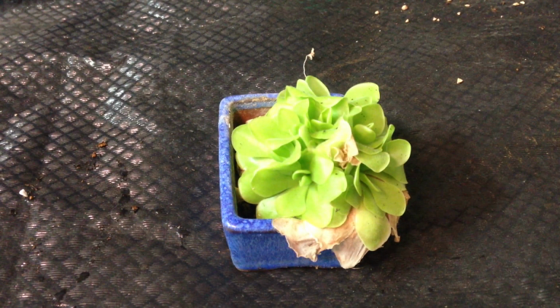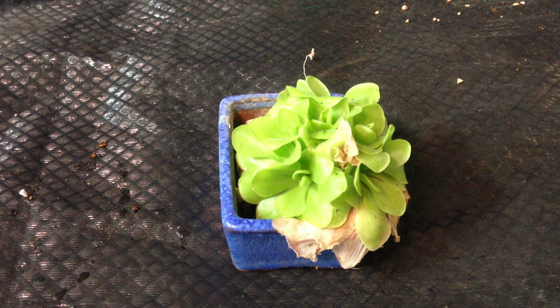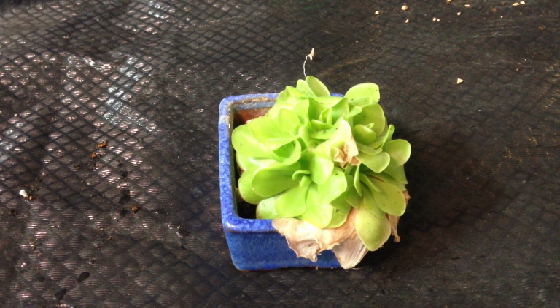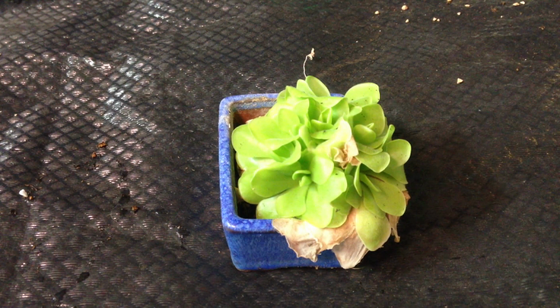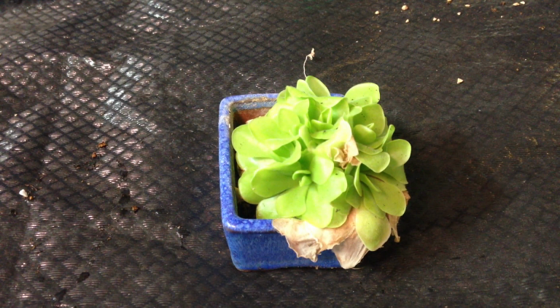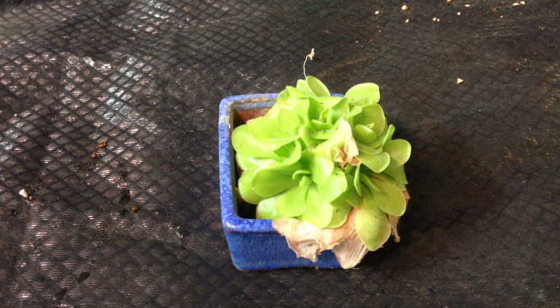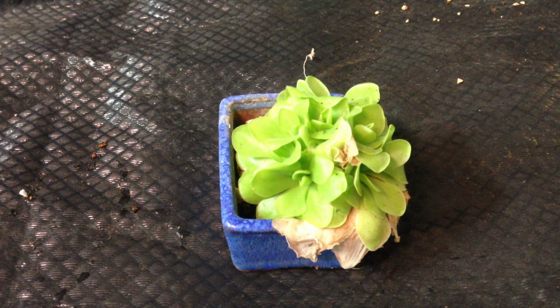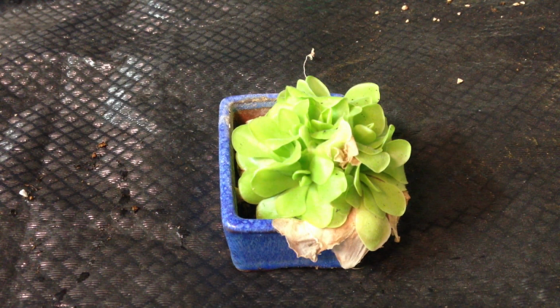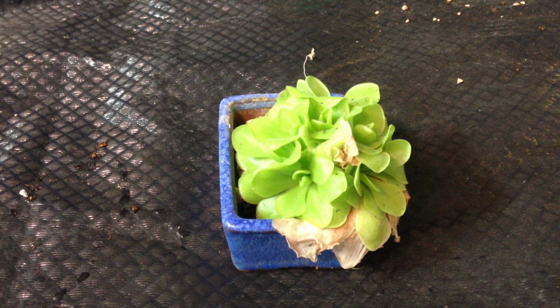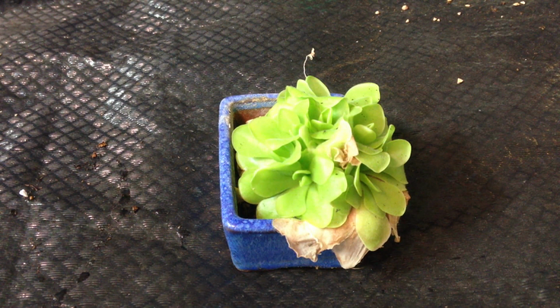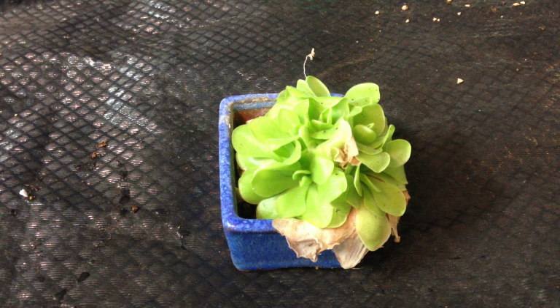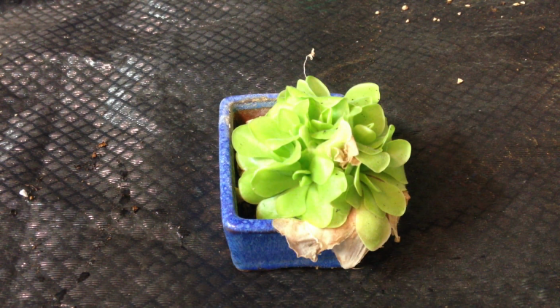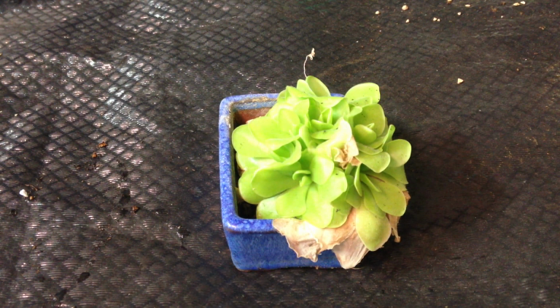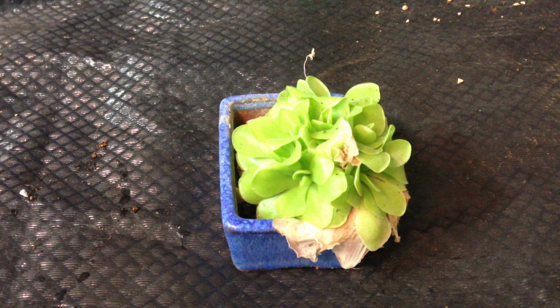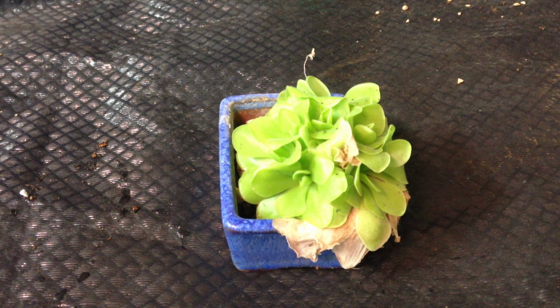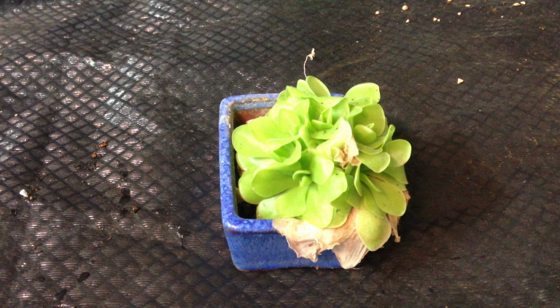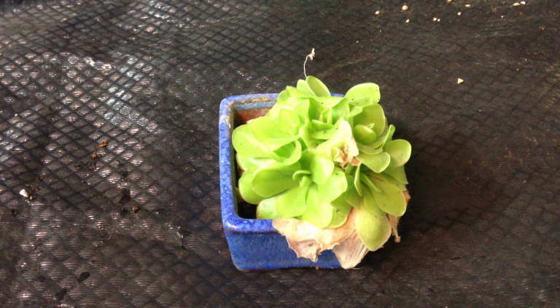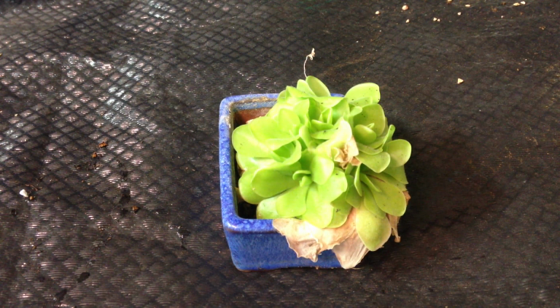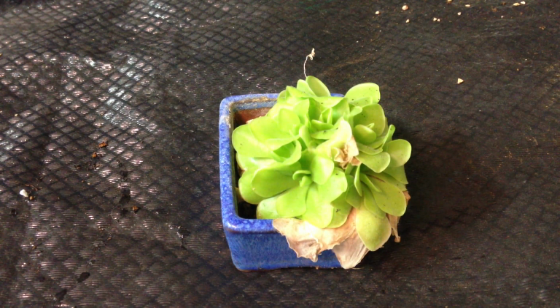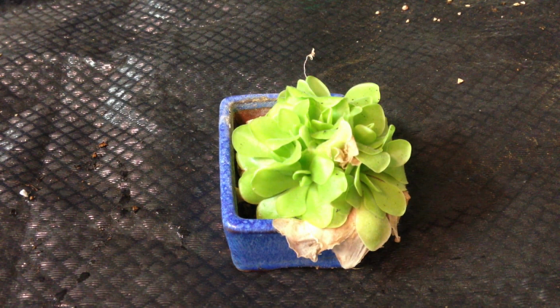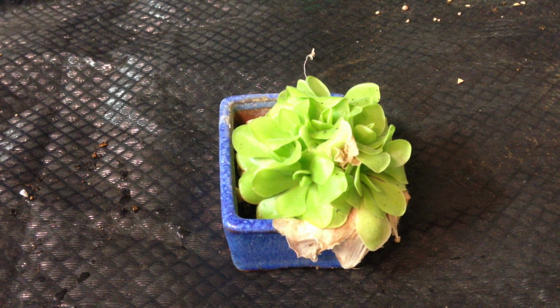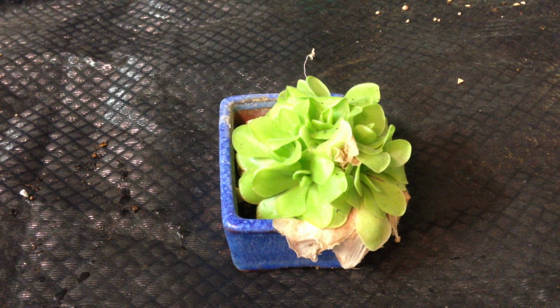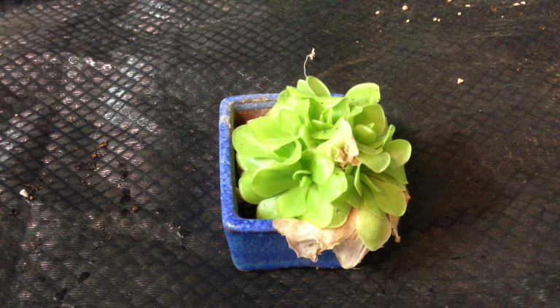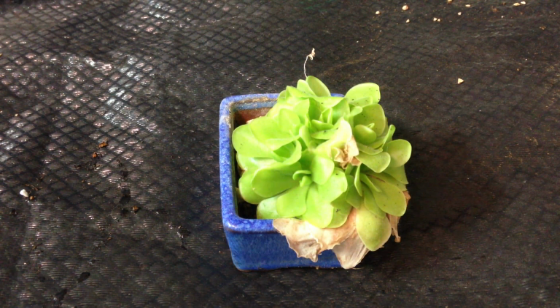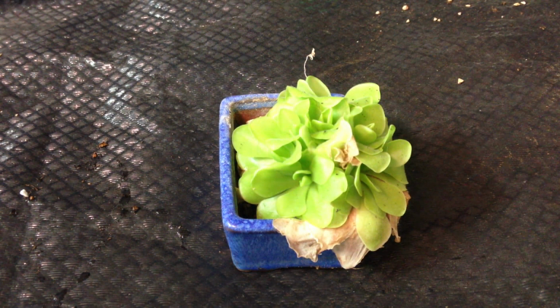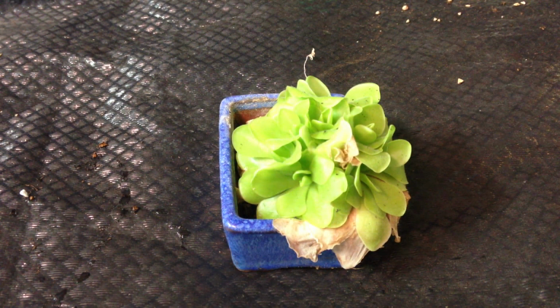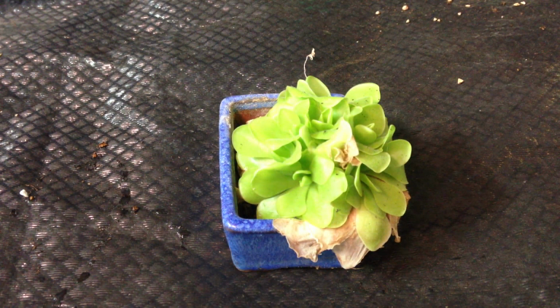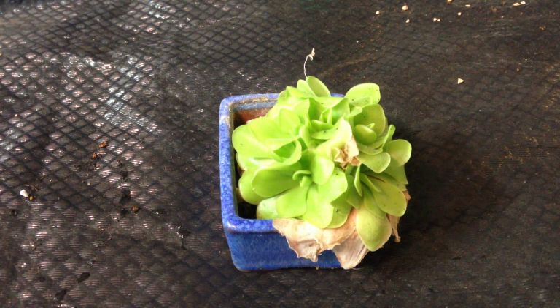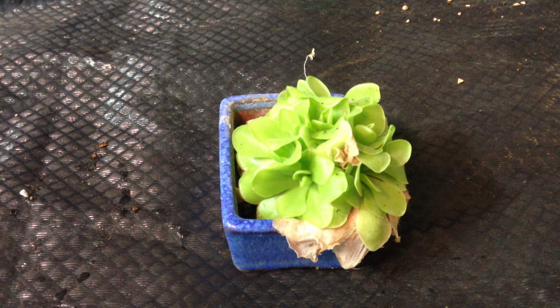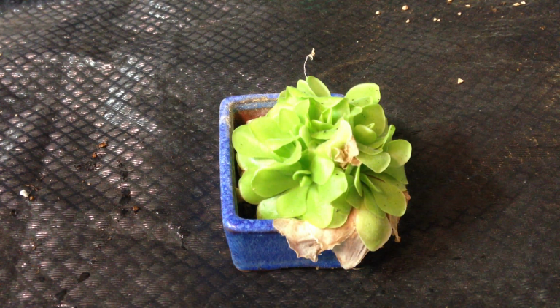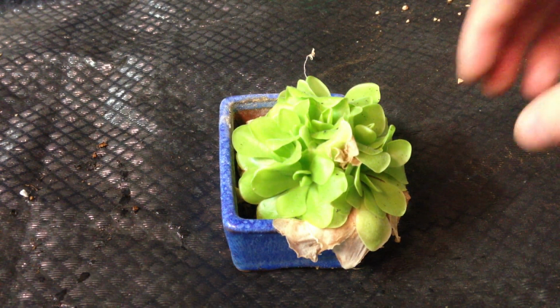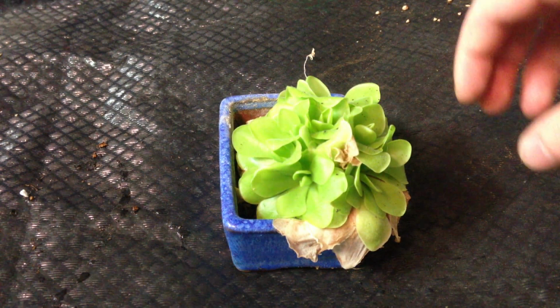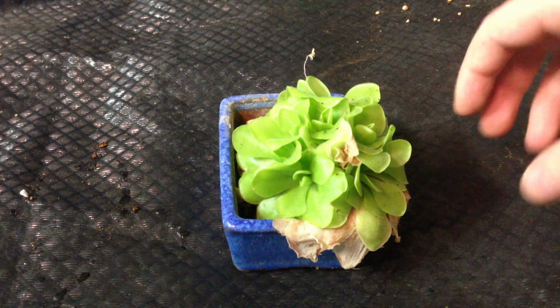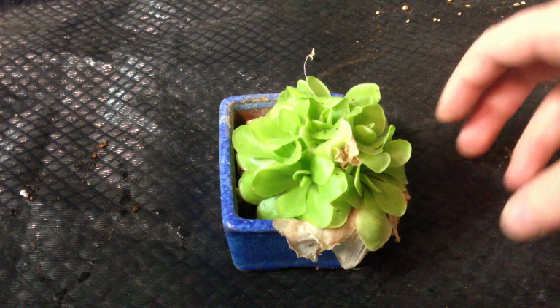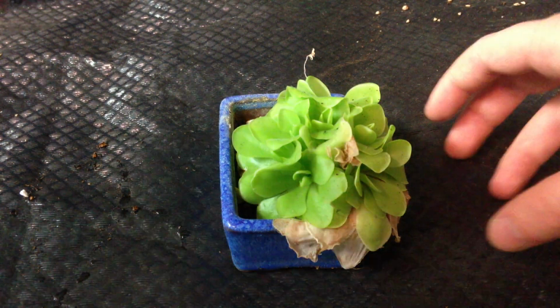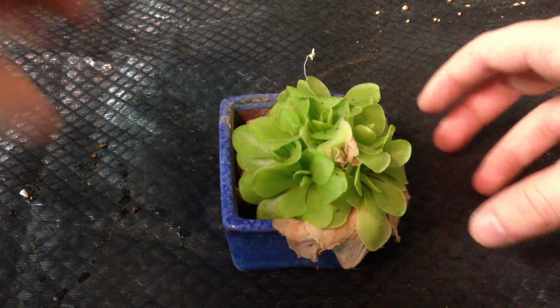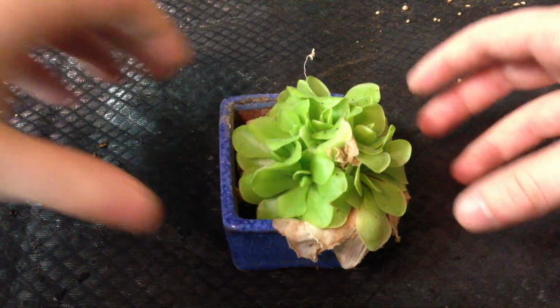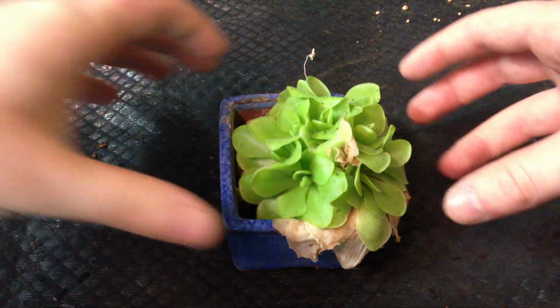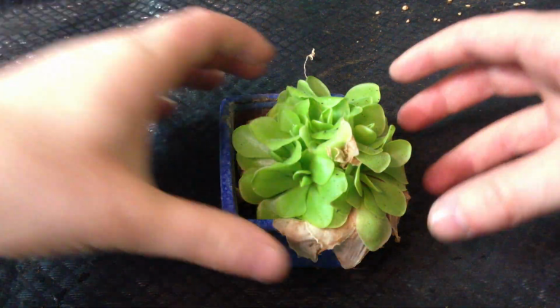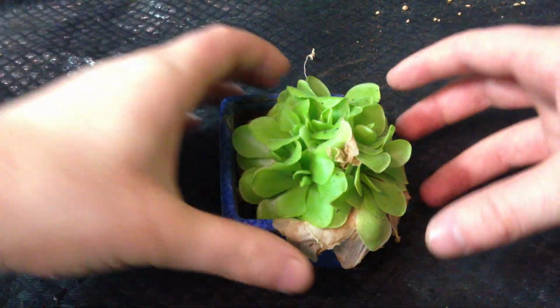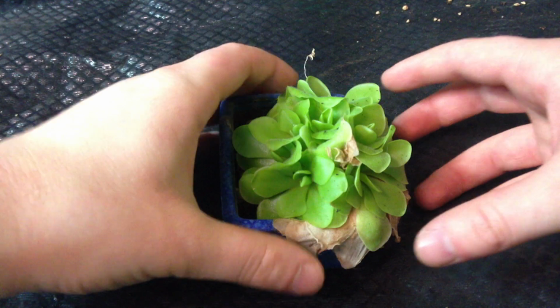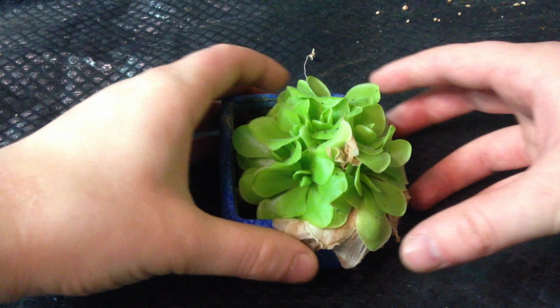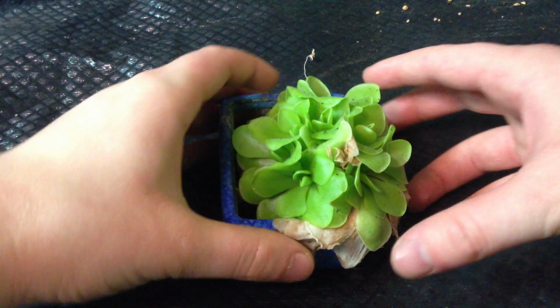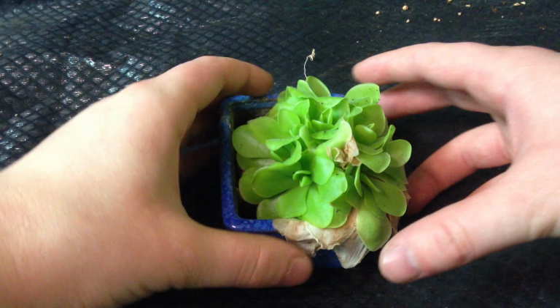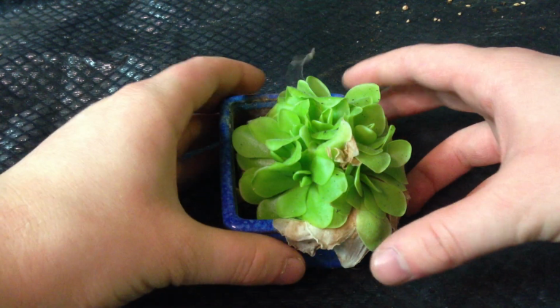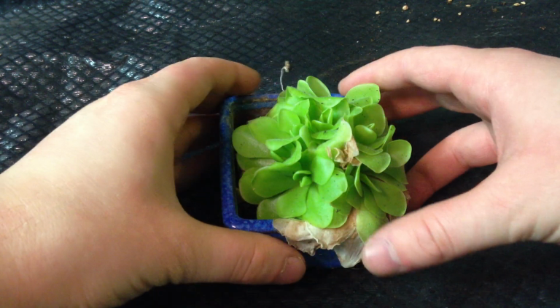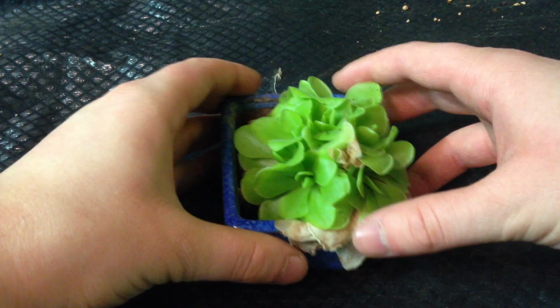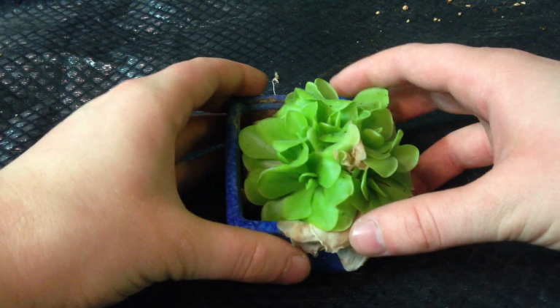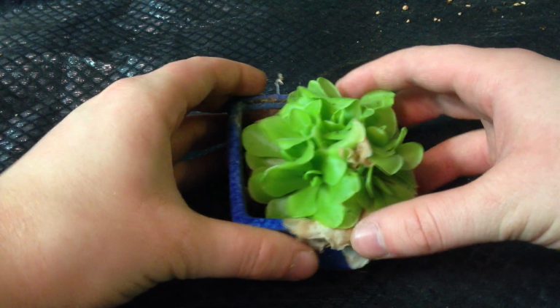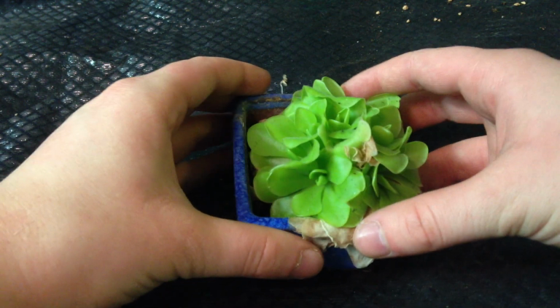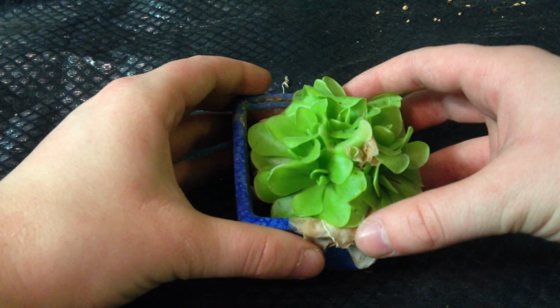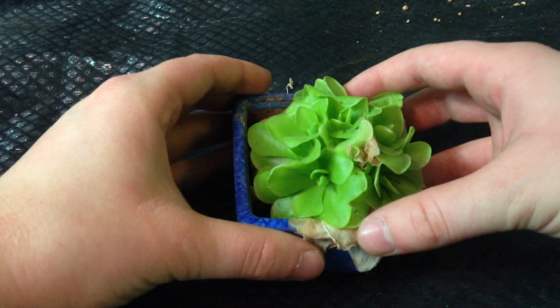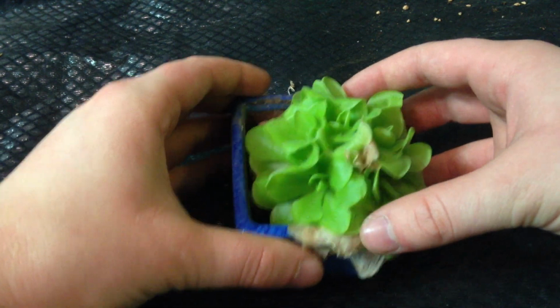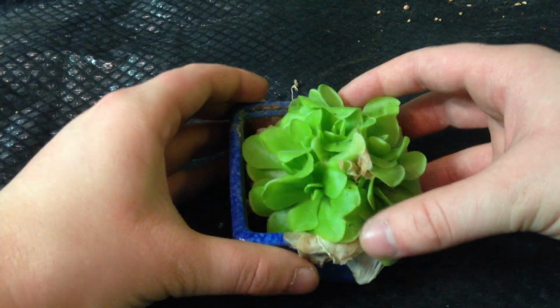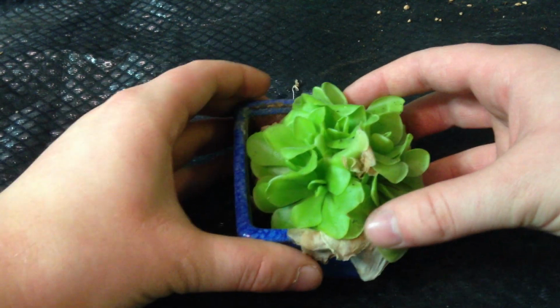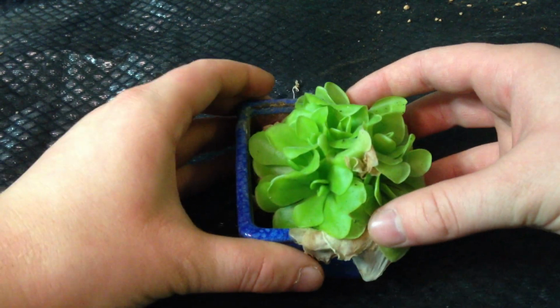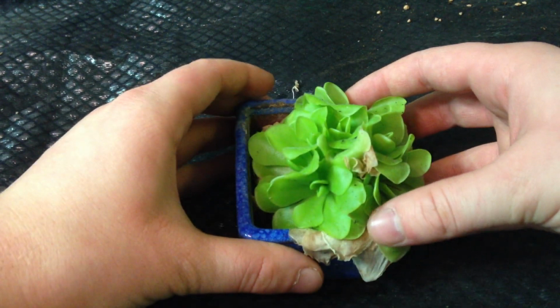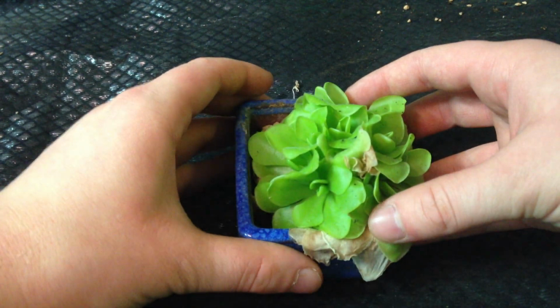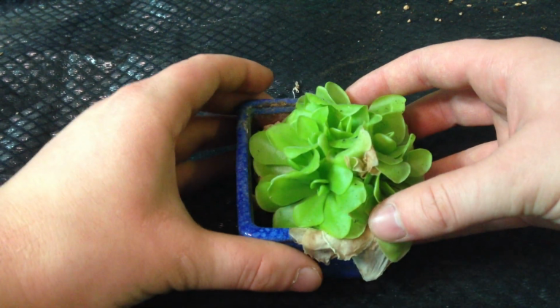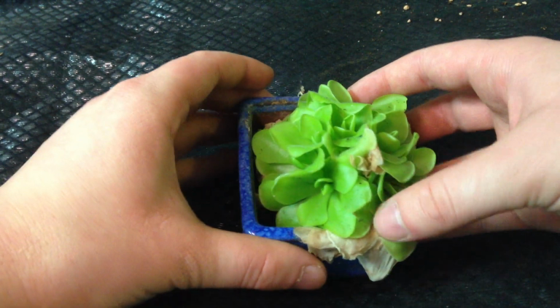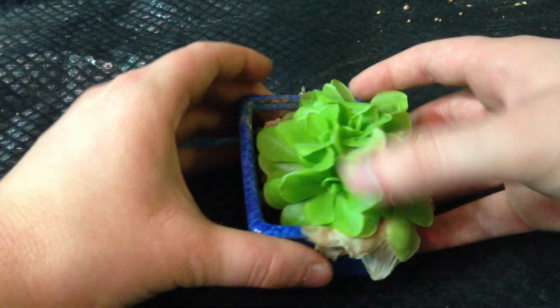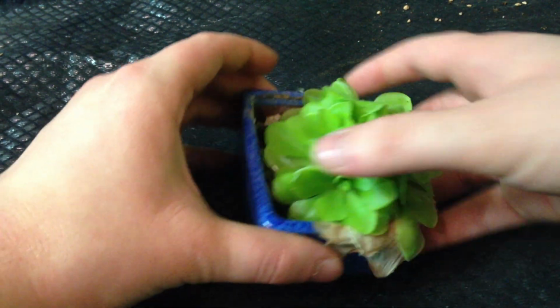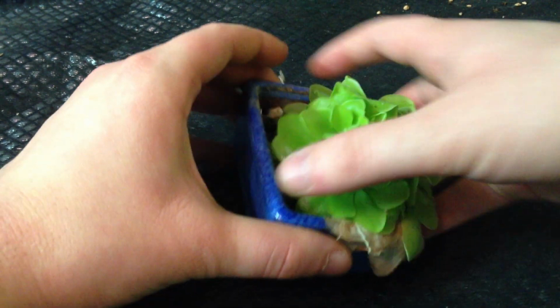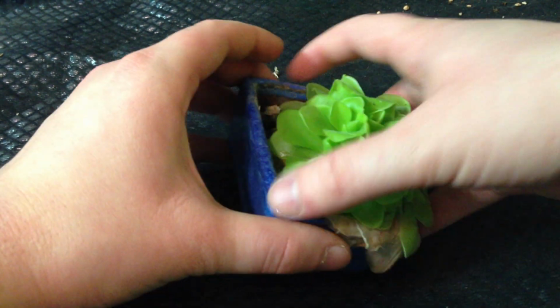Hello everybody. Today will be a repotting demonstration on Pinguicula moranensis.